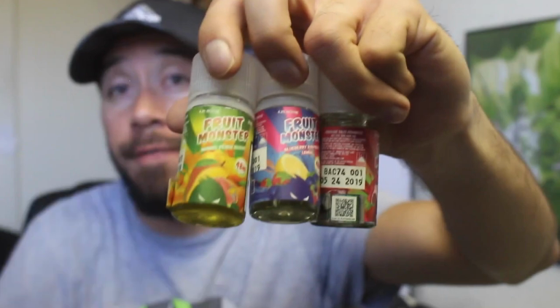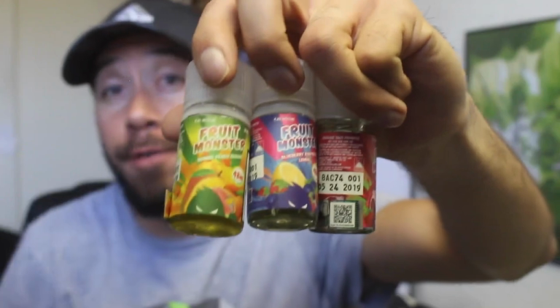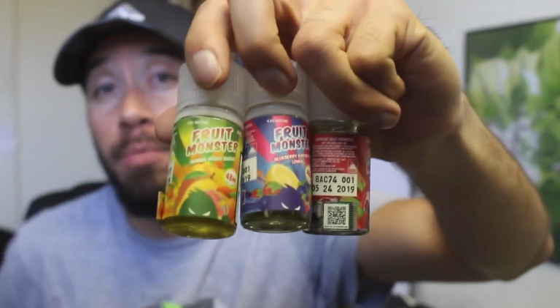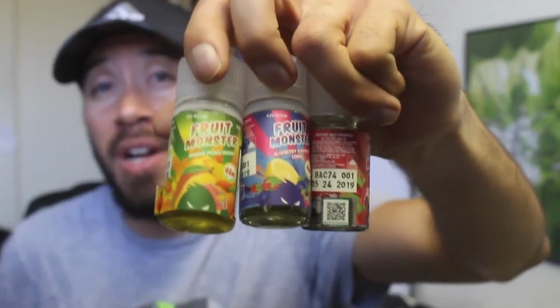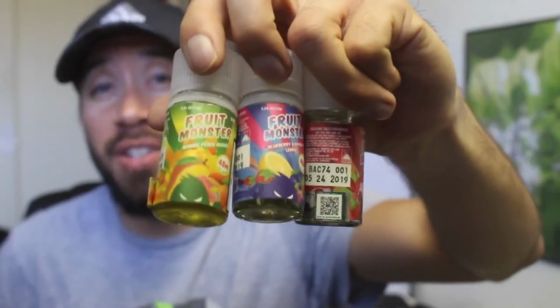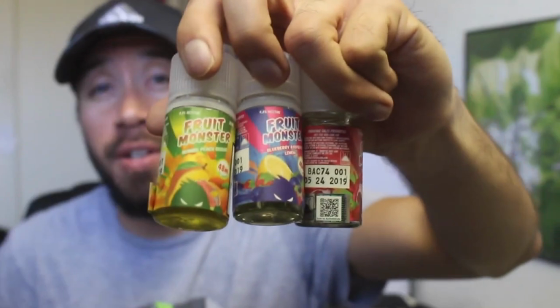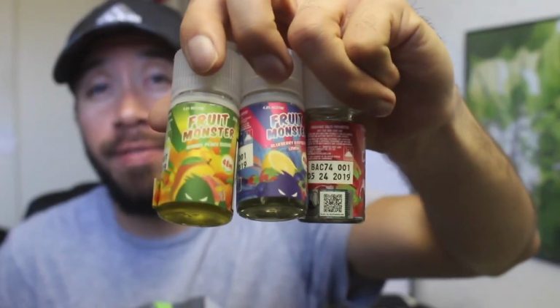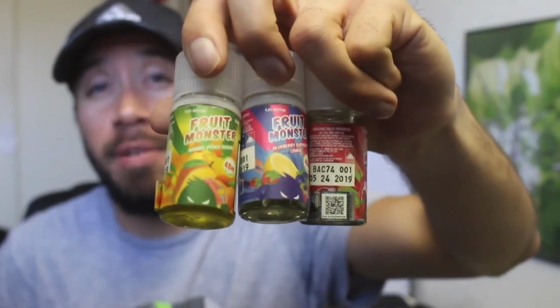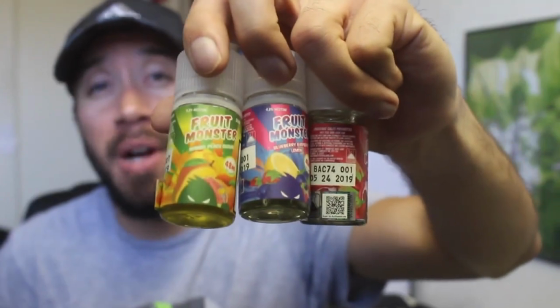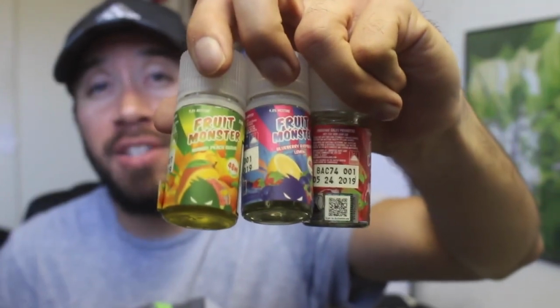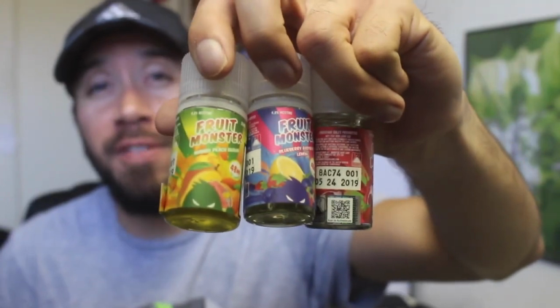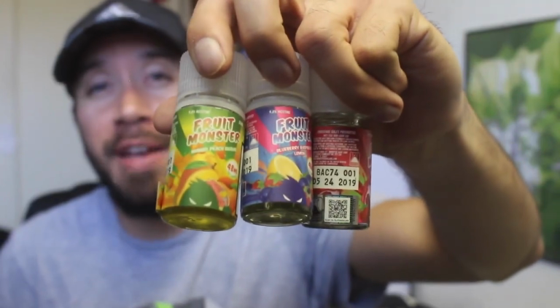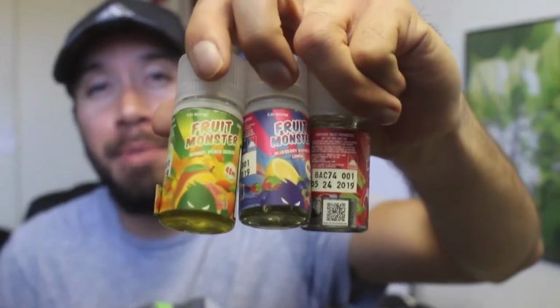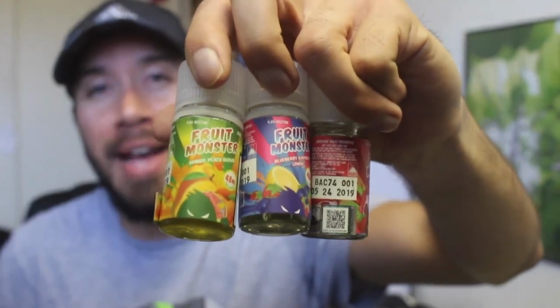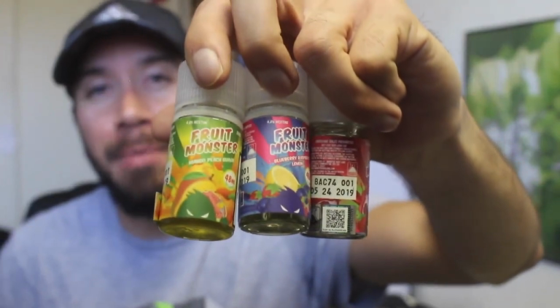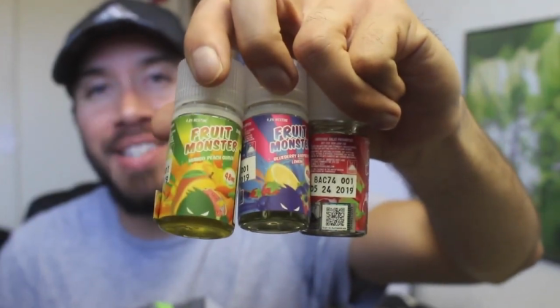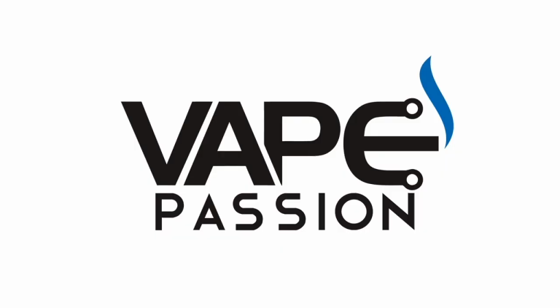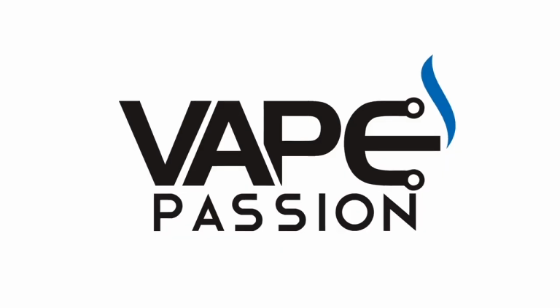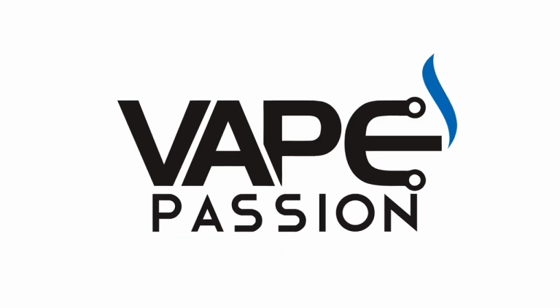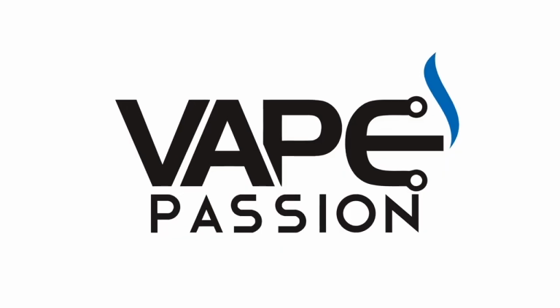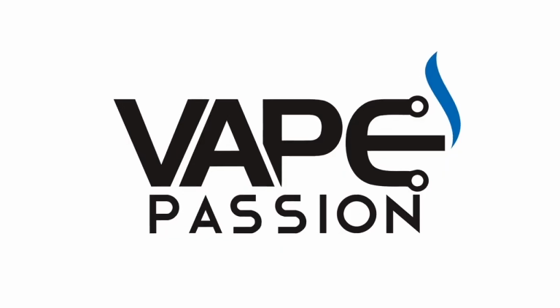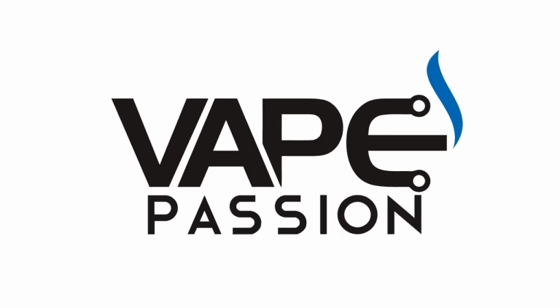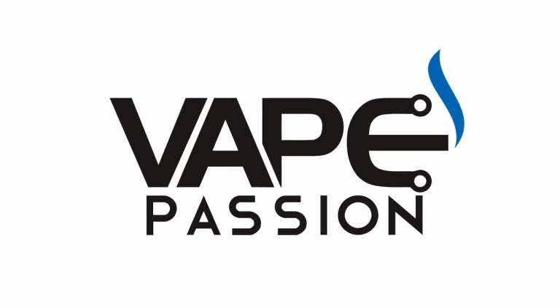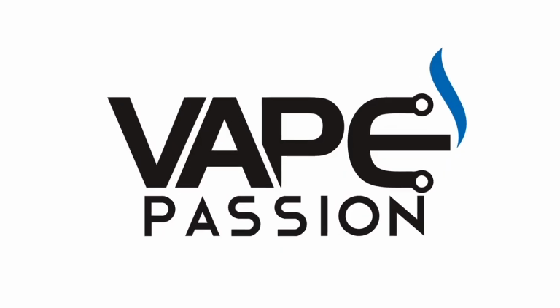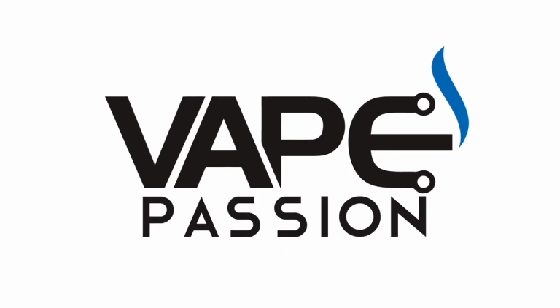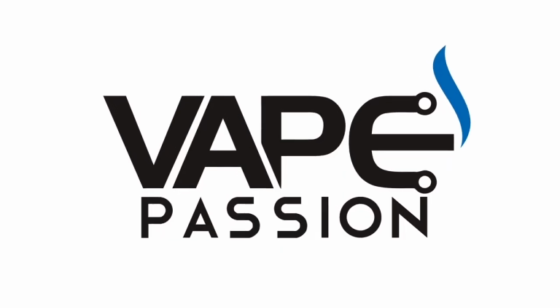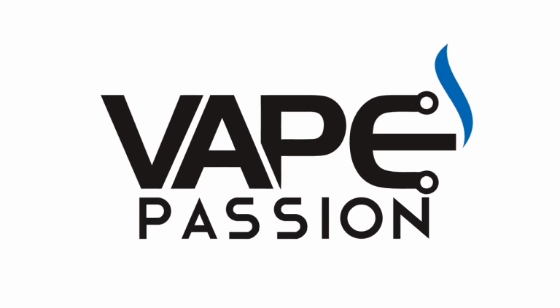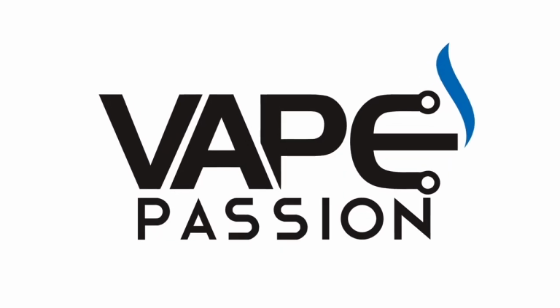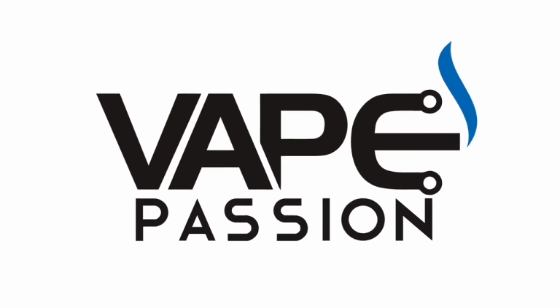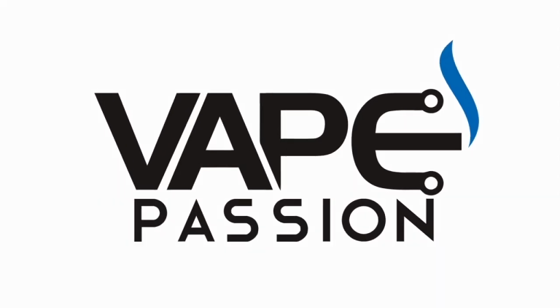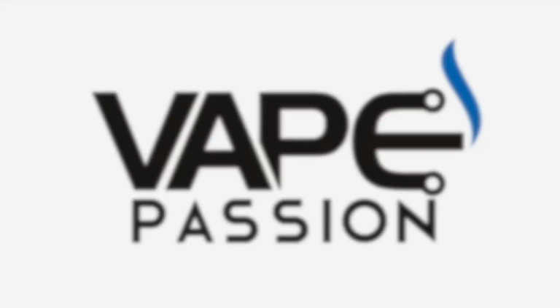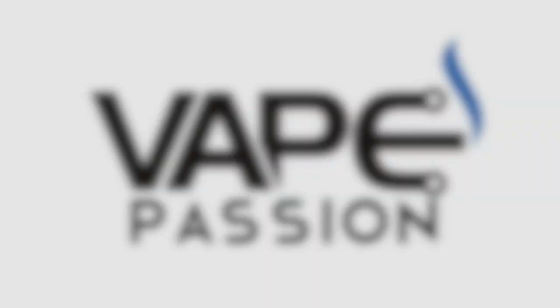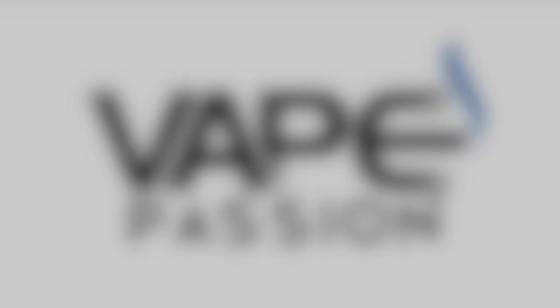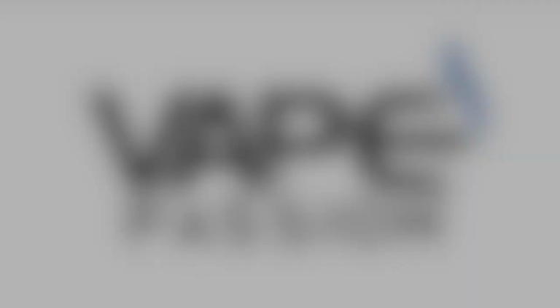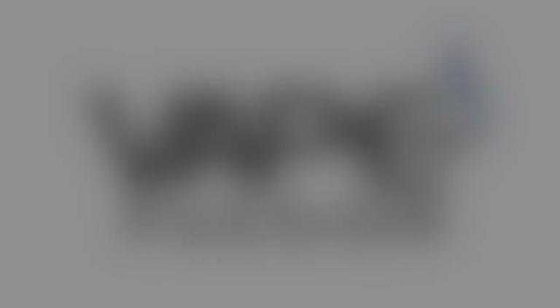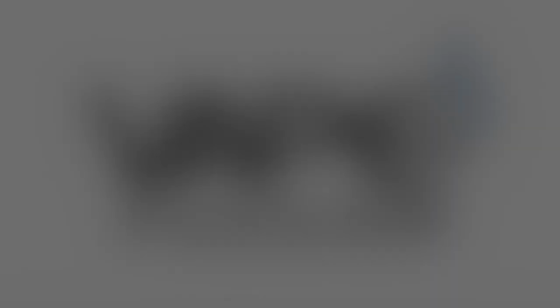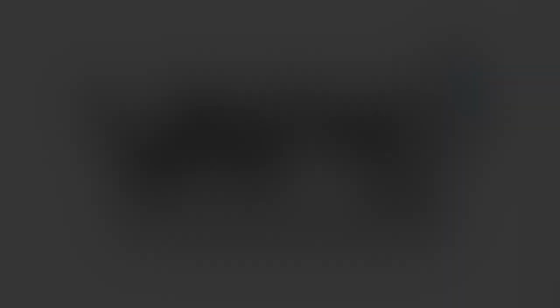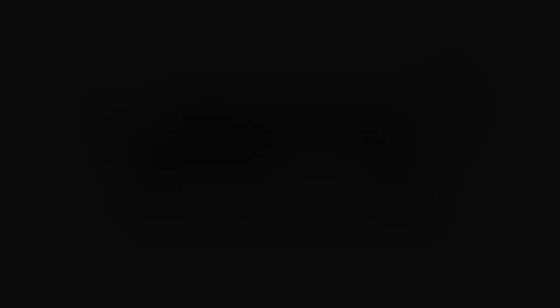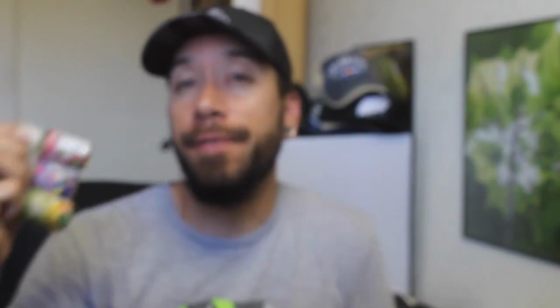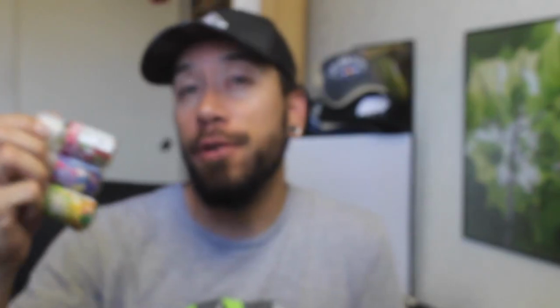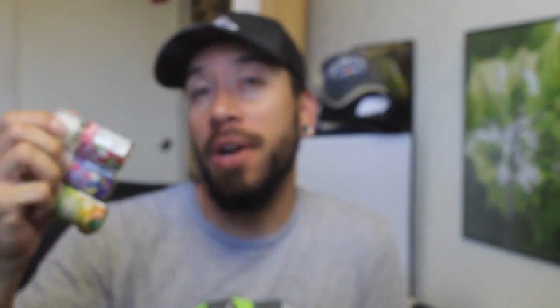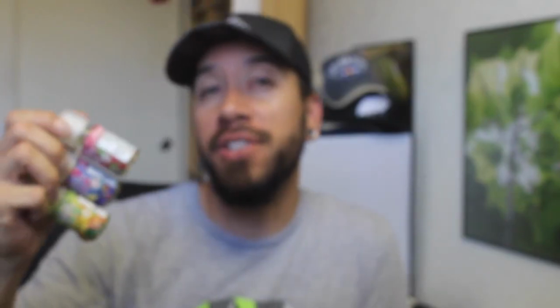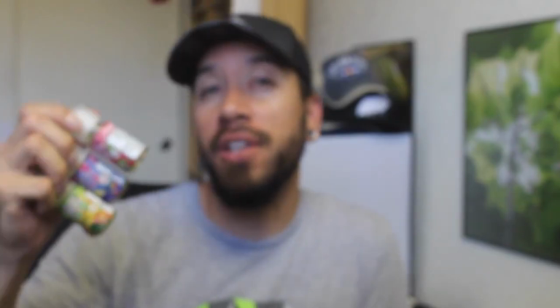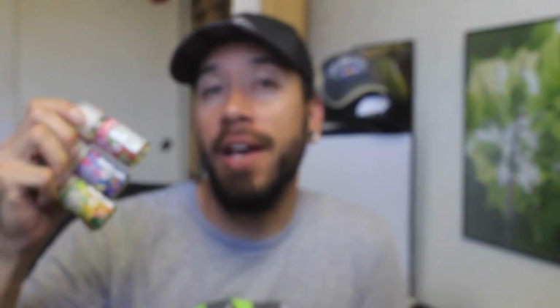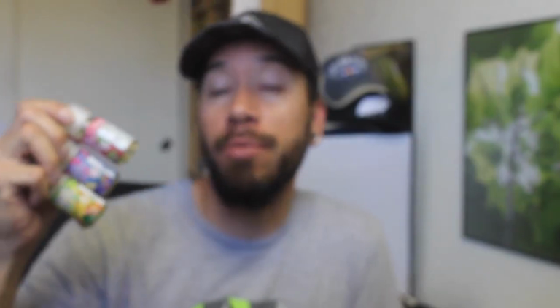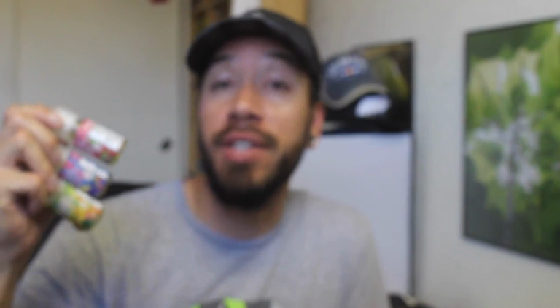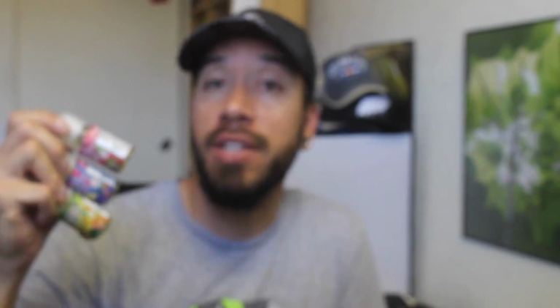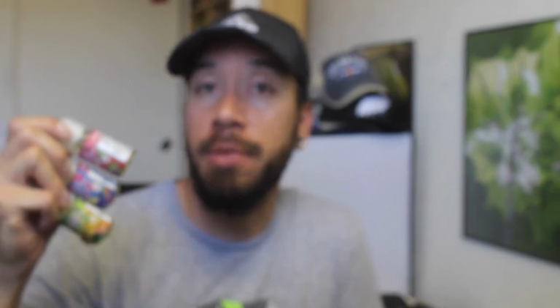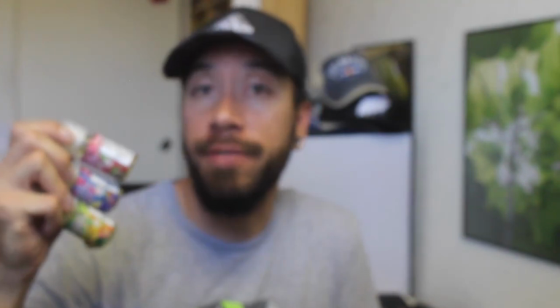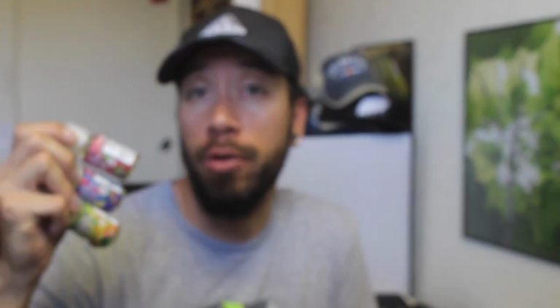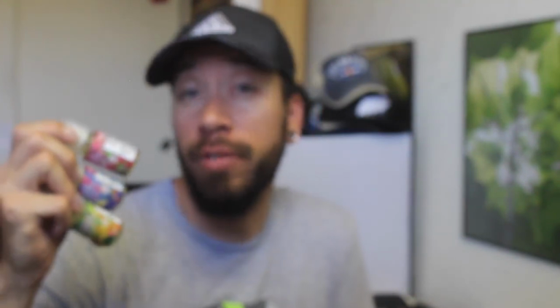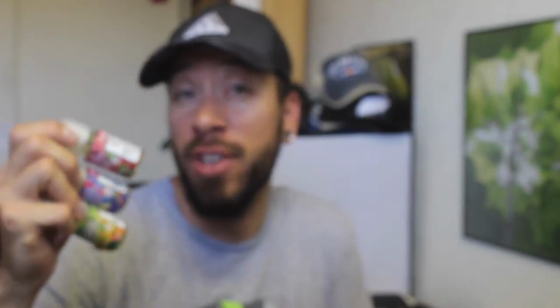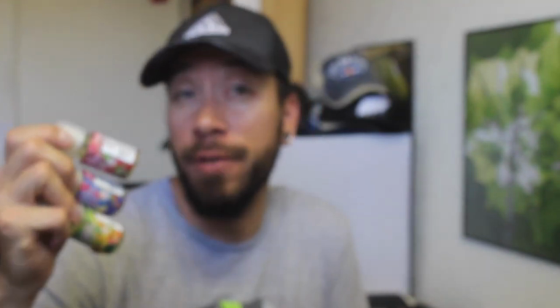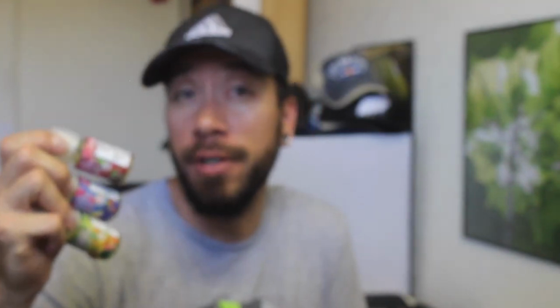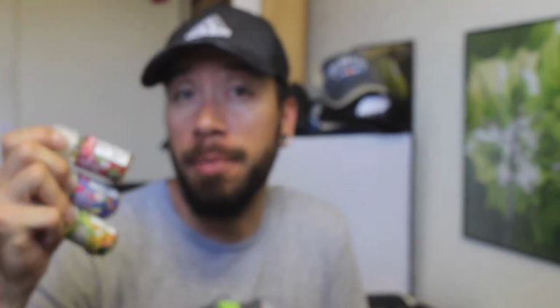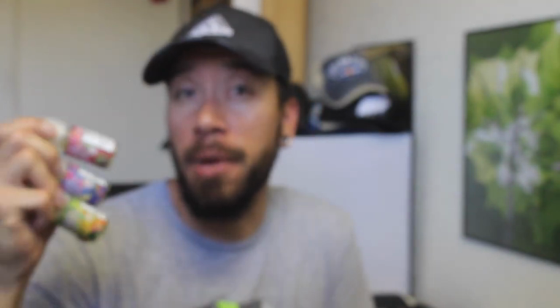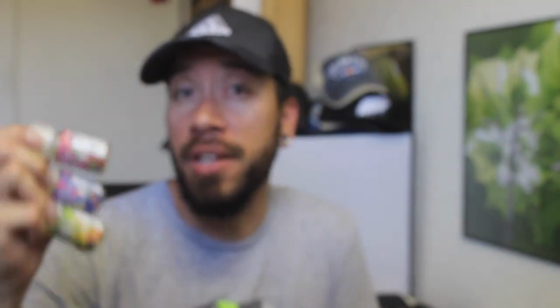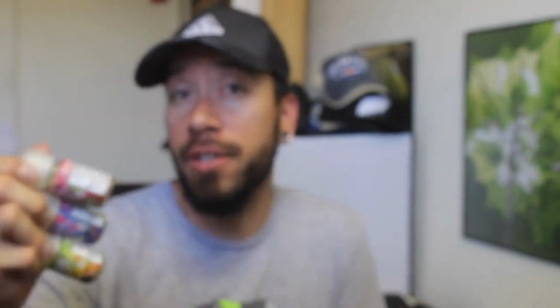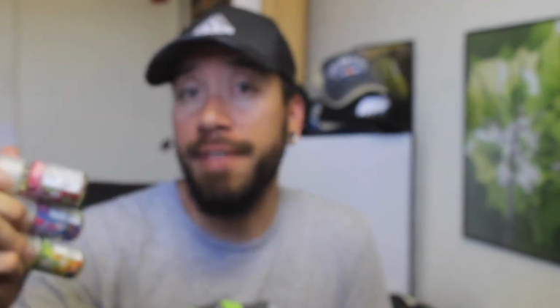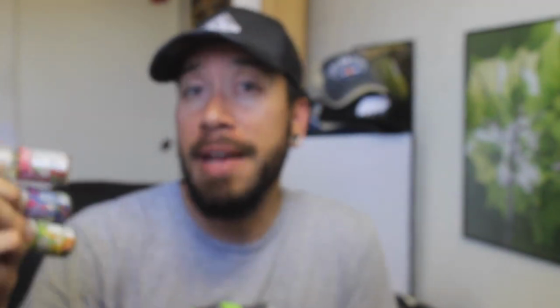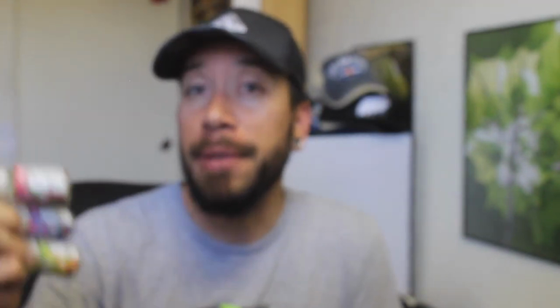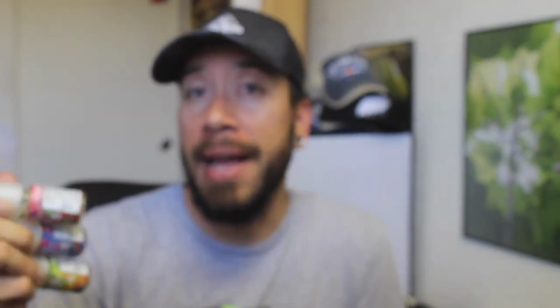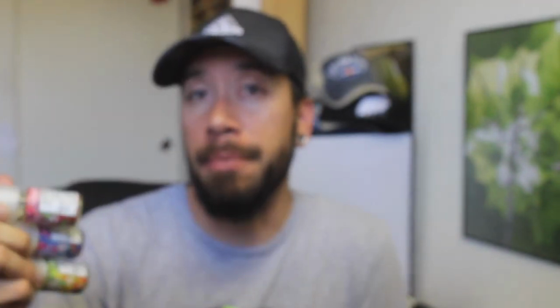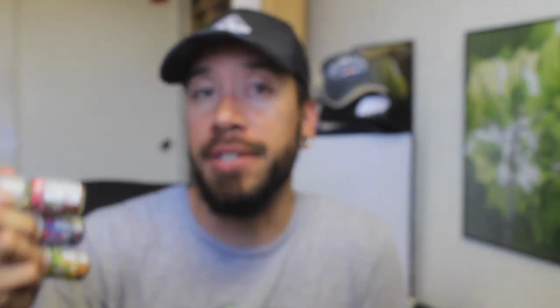Fruit Monster from Monster Vape Labs. The Fruit Monster line was sent to me for review from Monster Vape Labs.